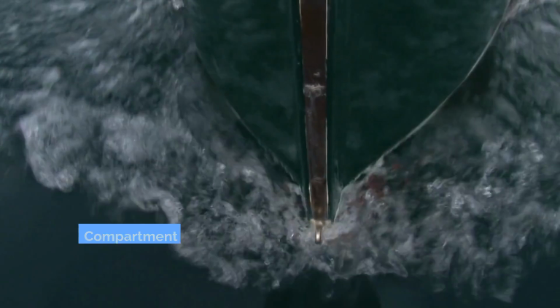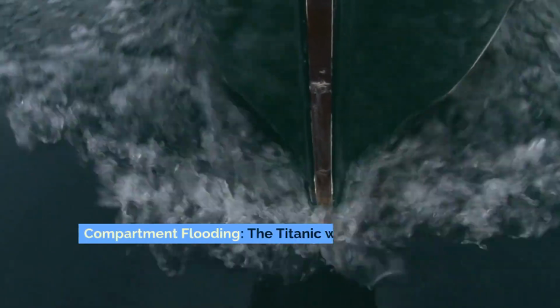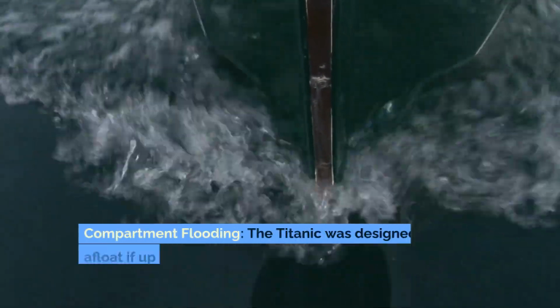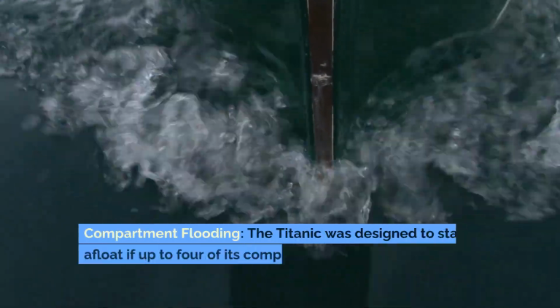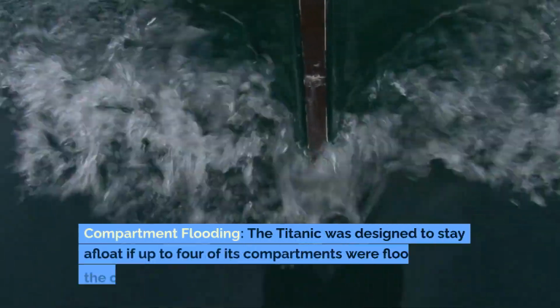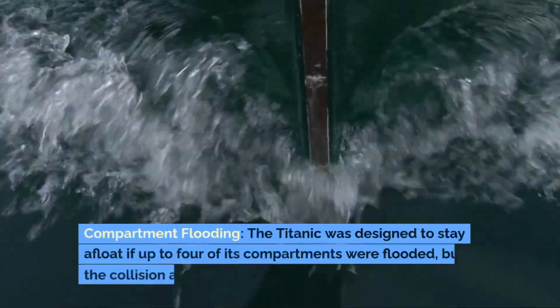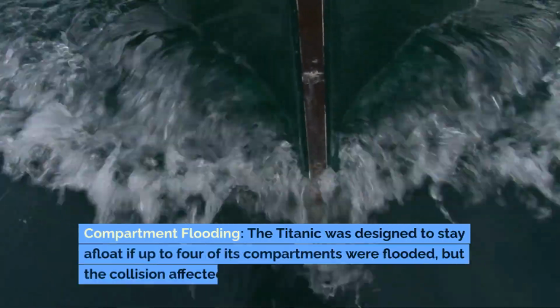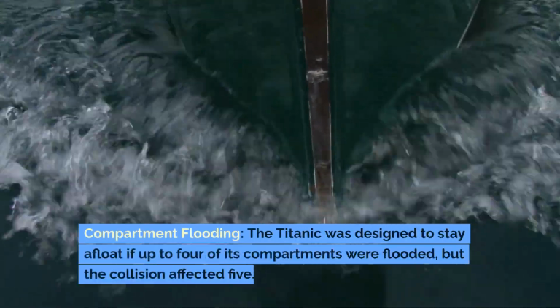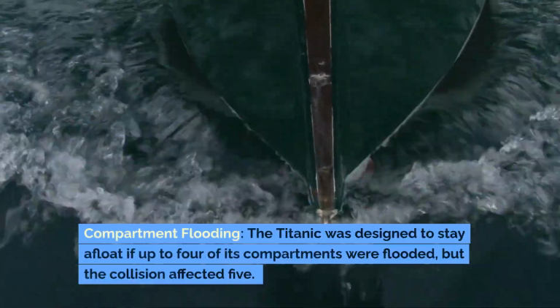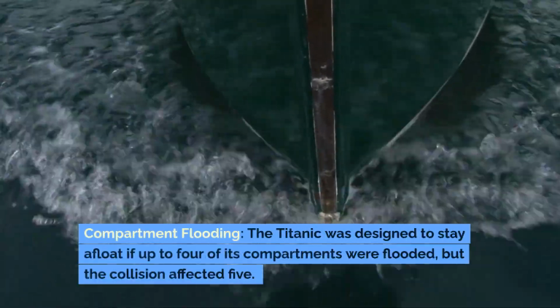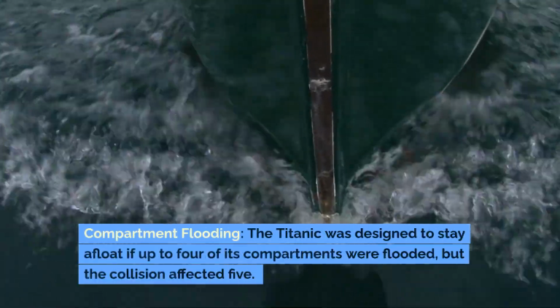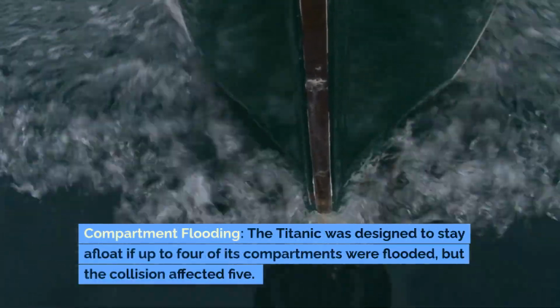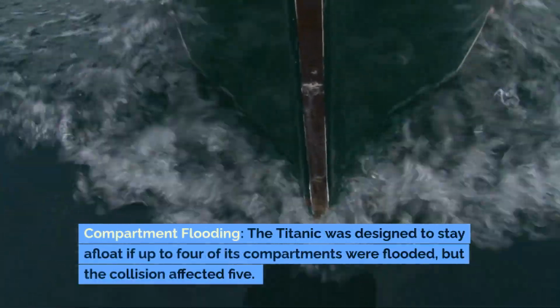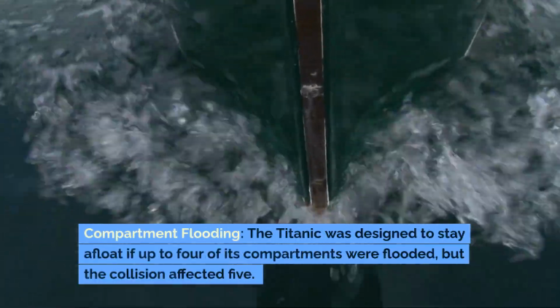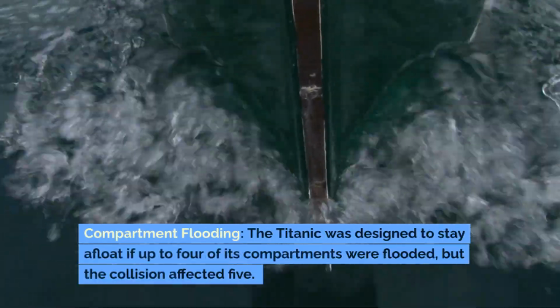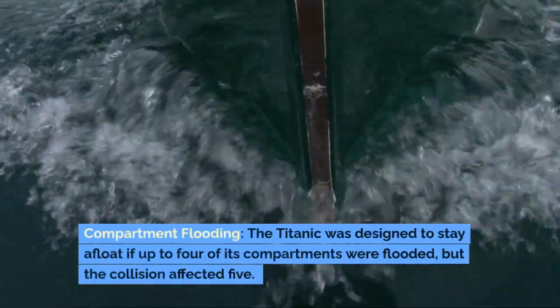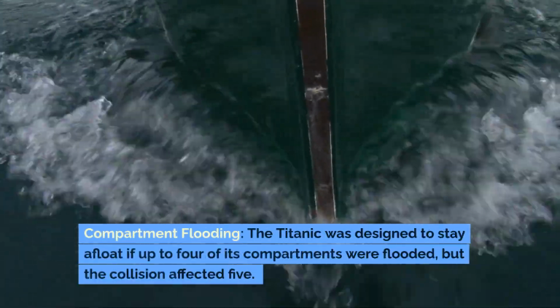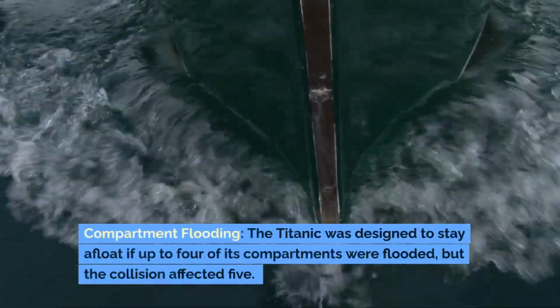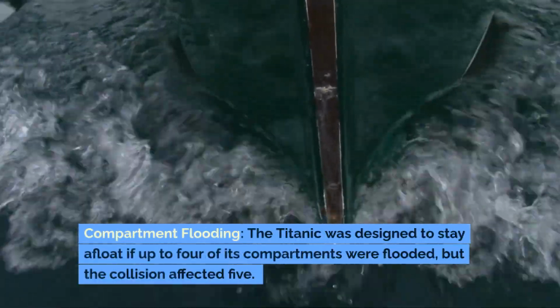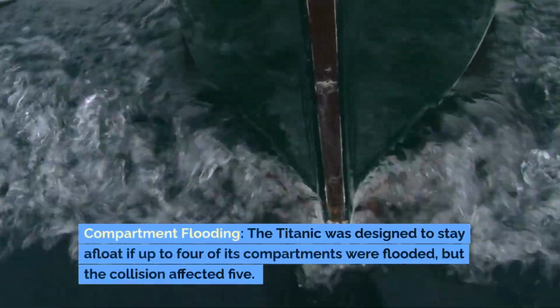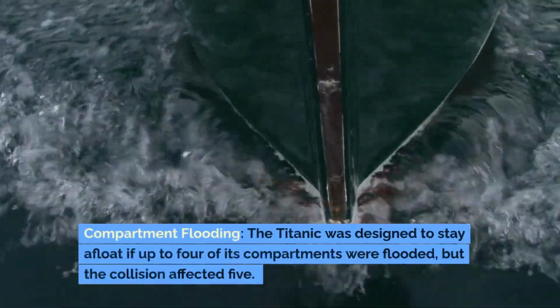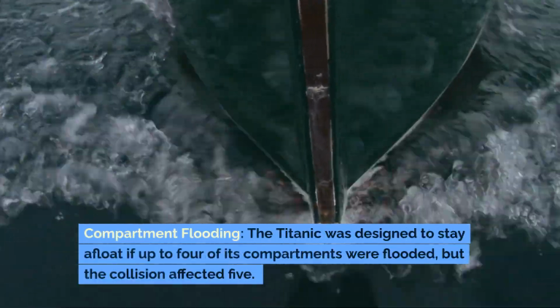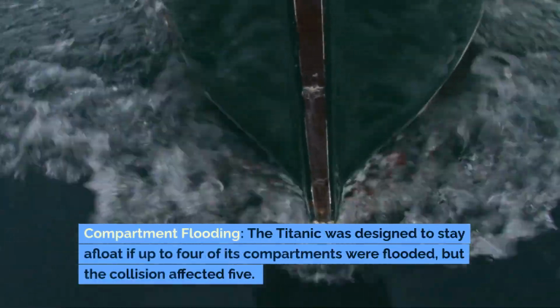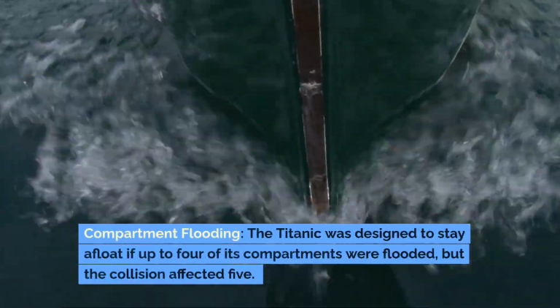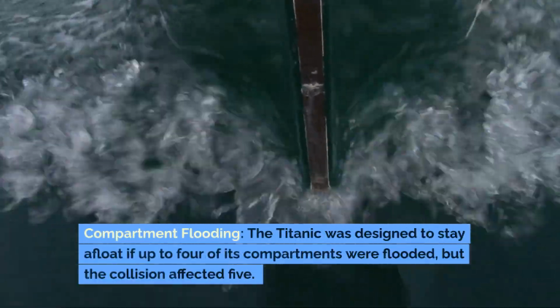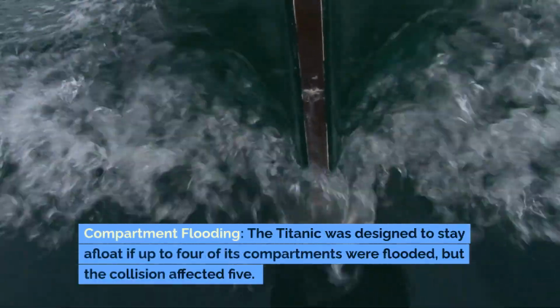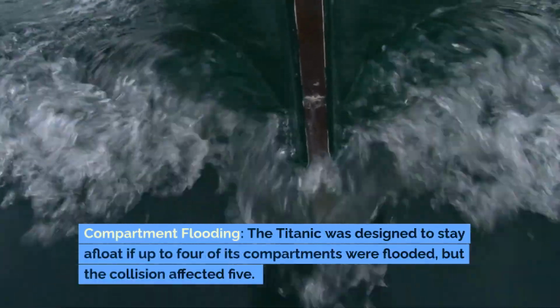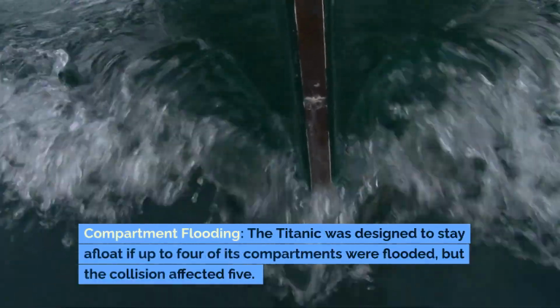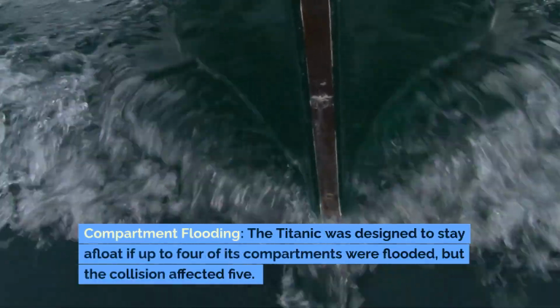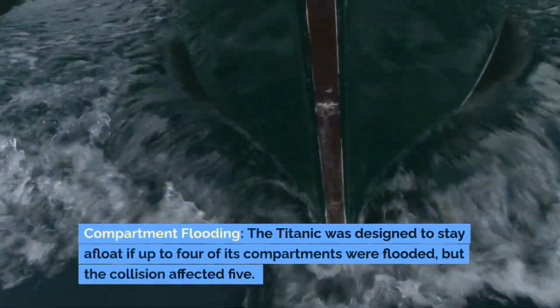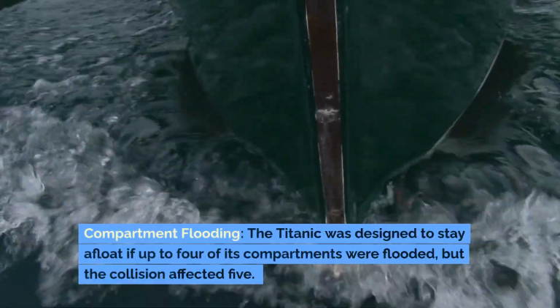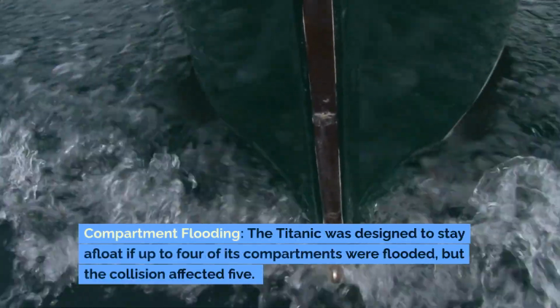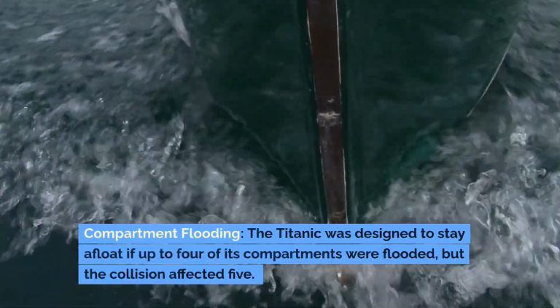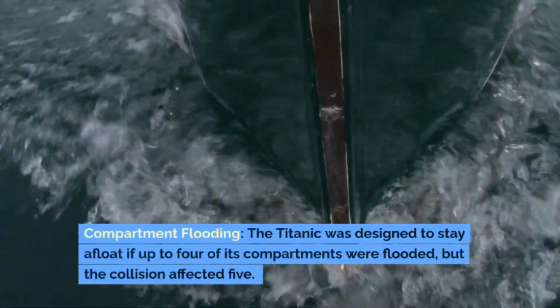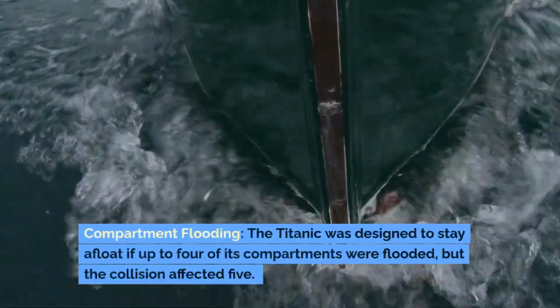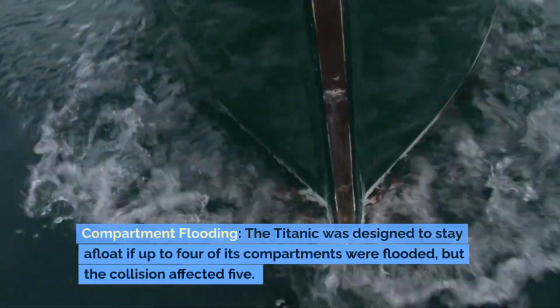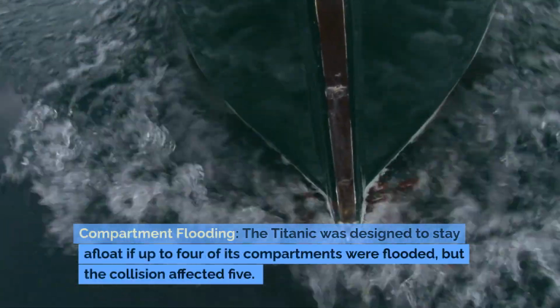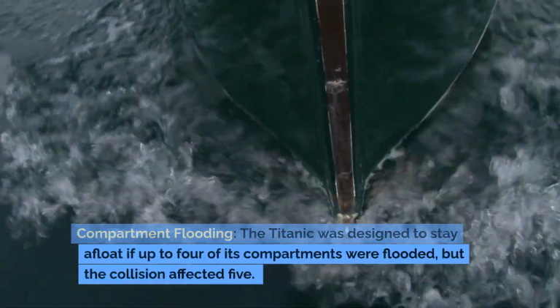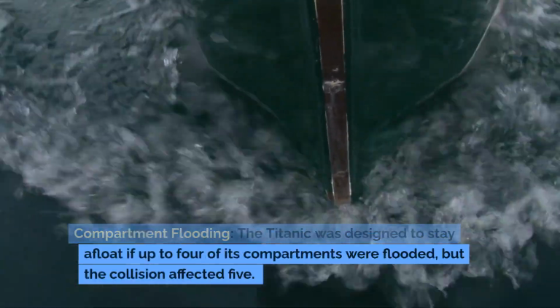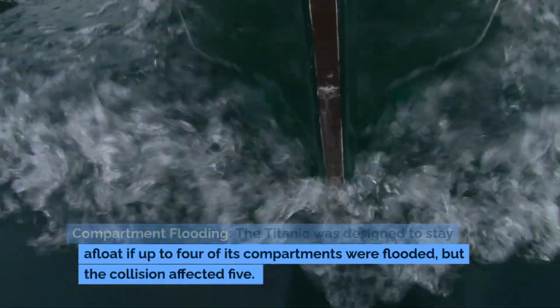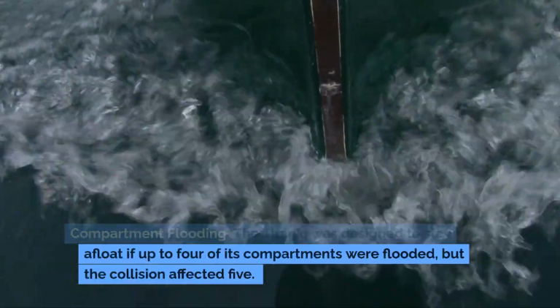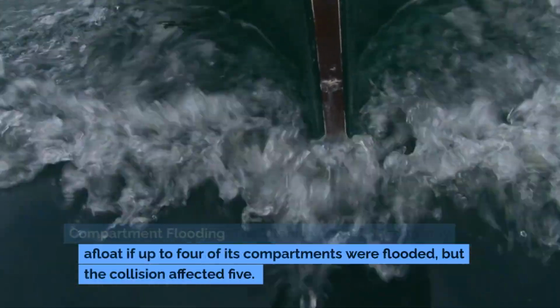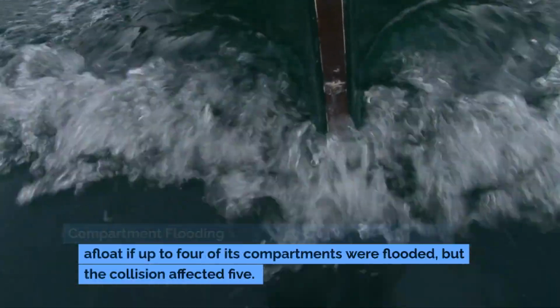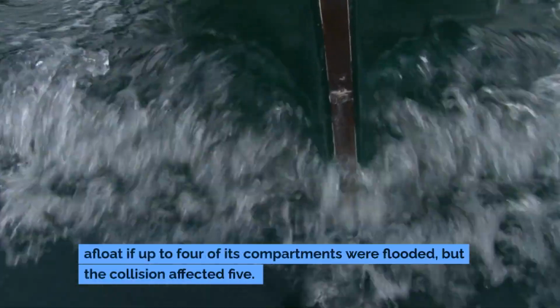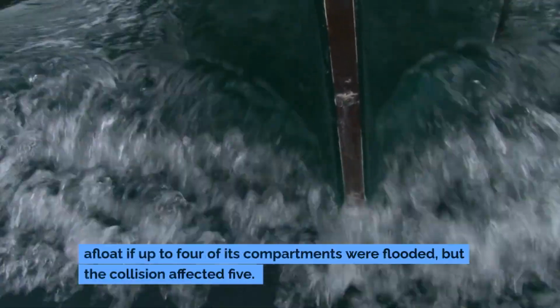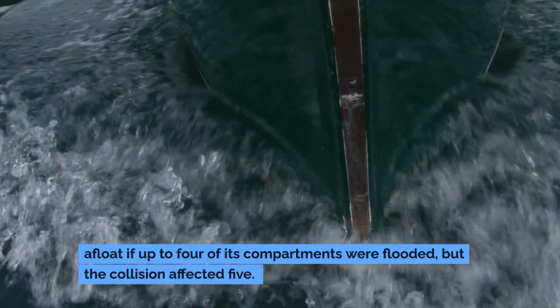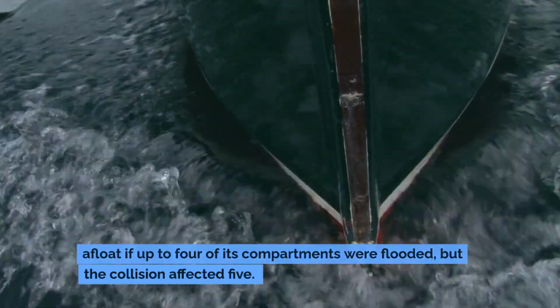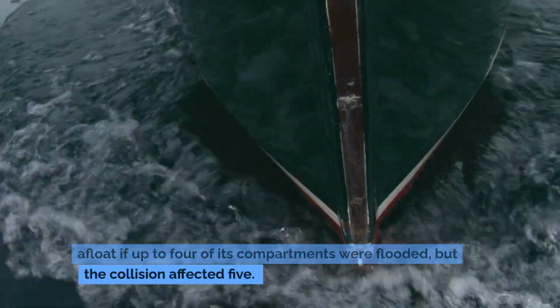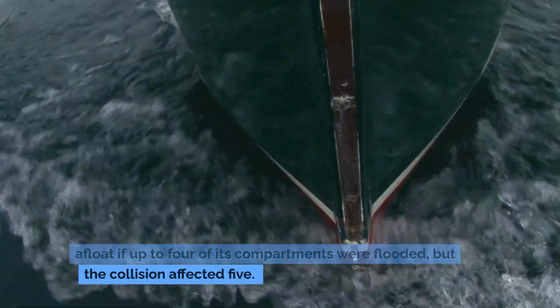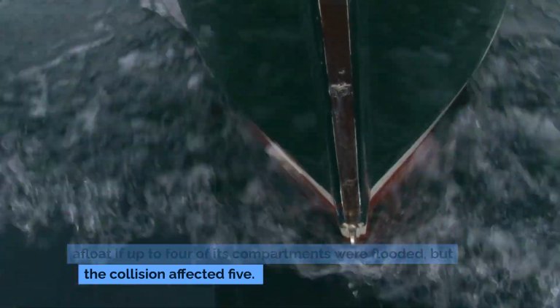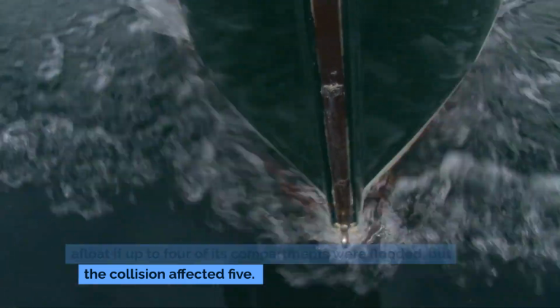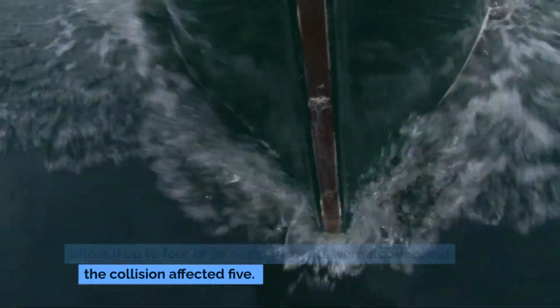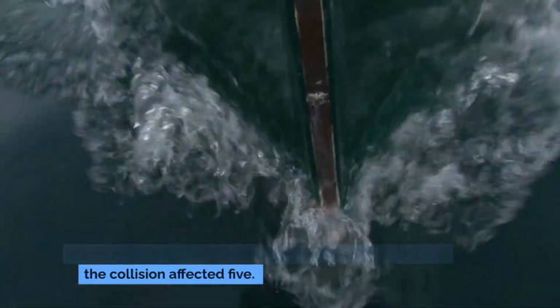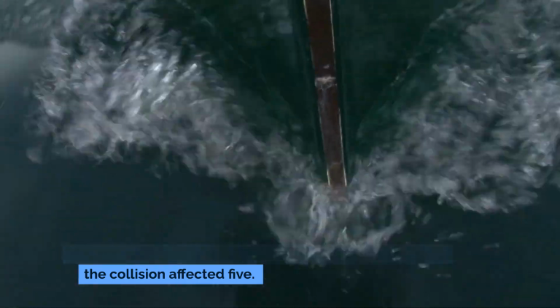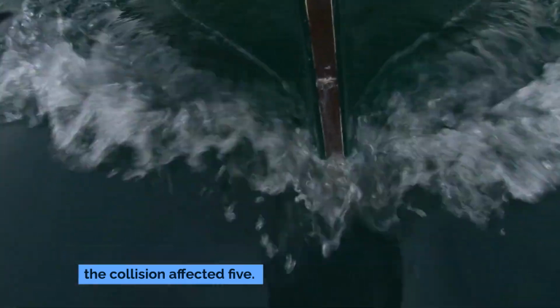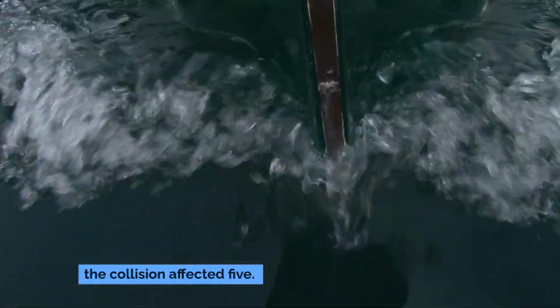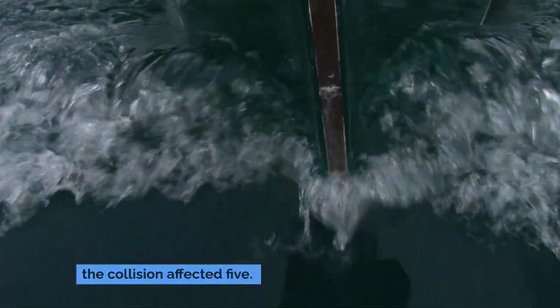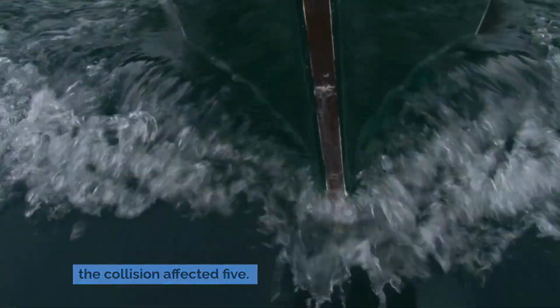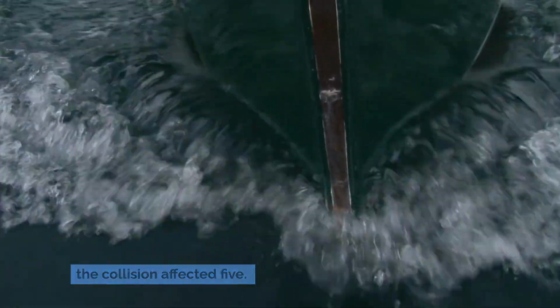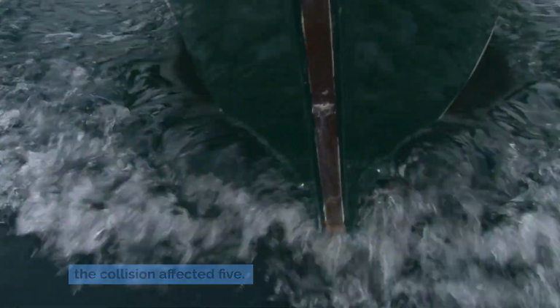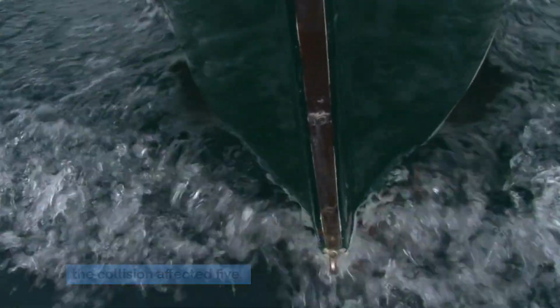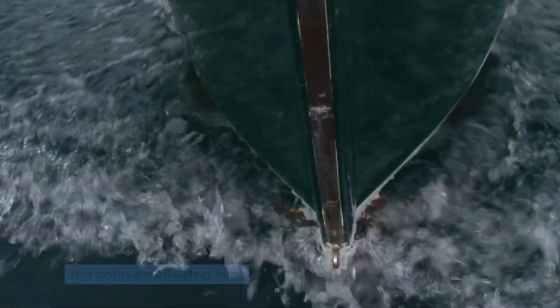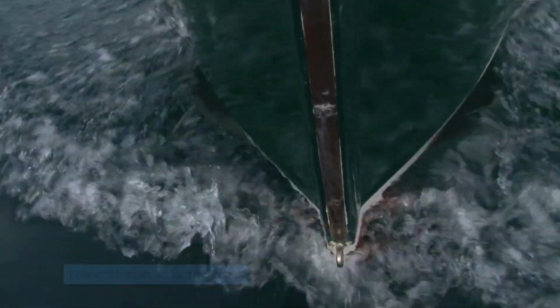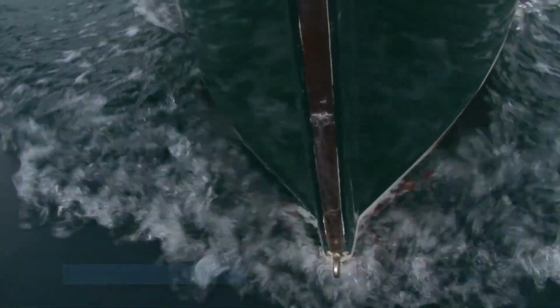Compartment flooding: The Titanic was designed to stay afloat if up to four of its compartments were flooded, but the collision affected five.